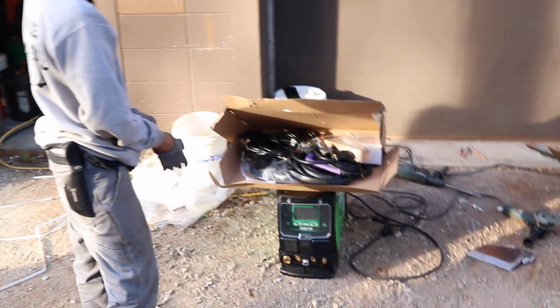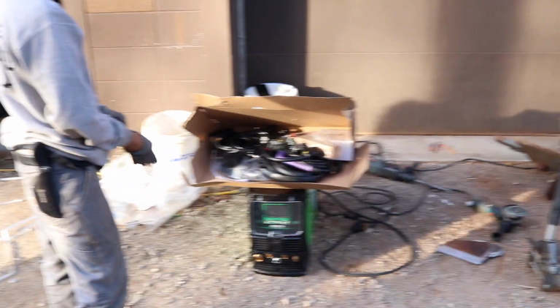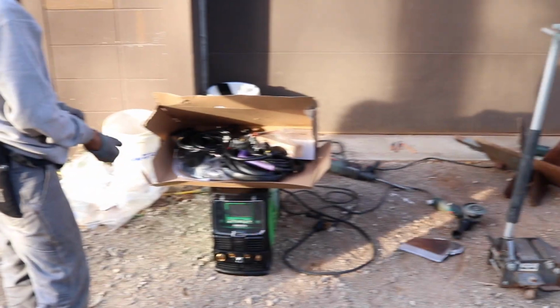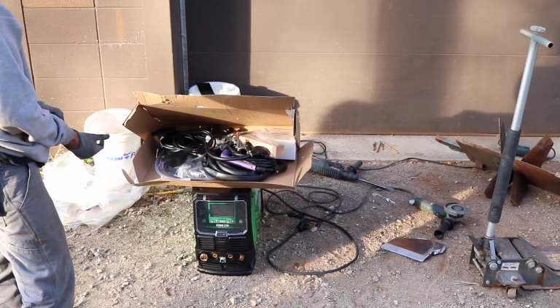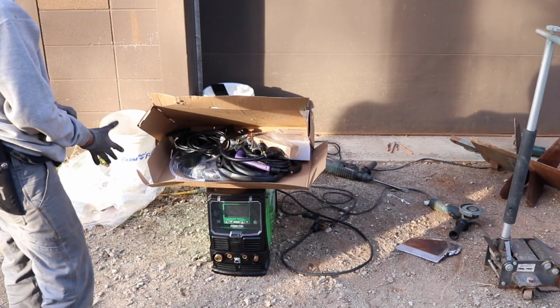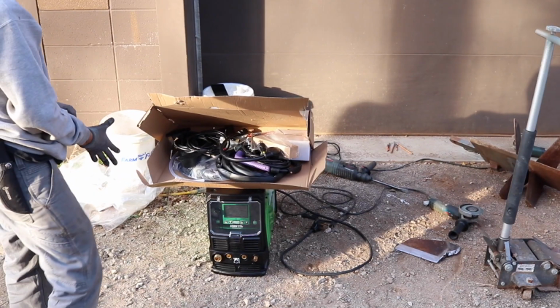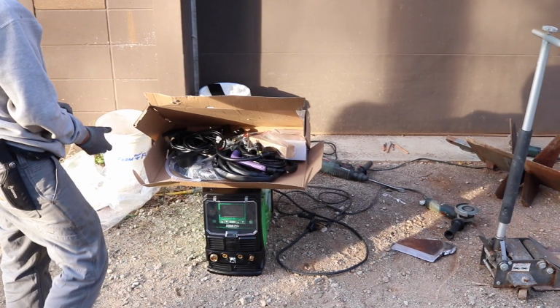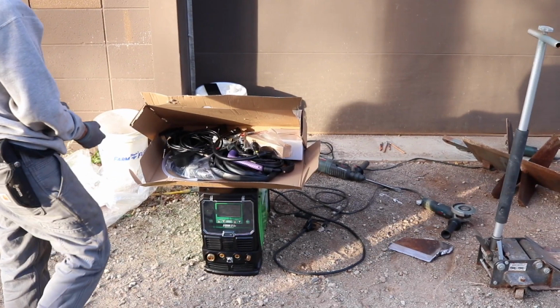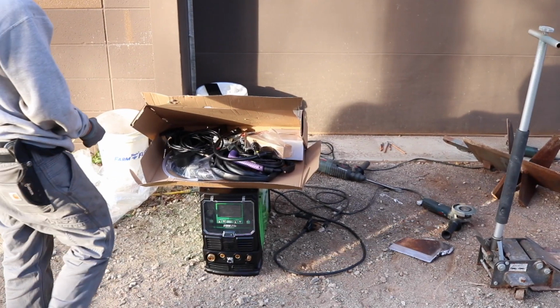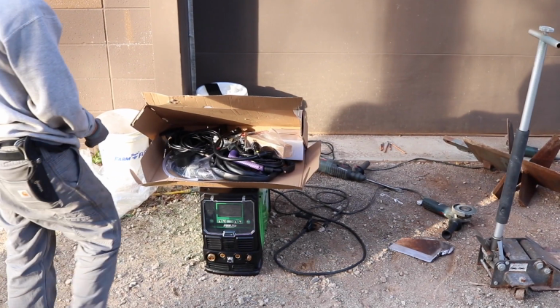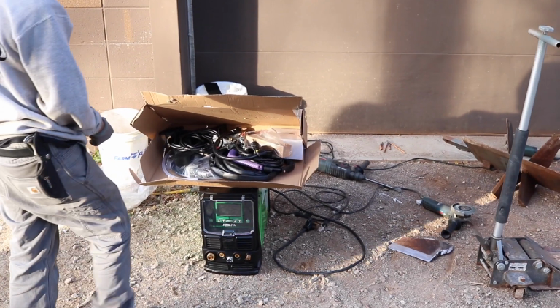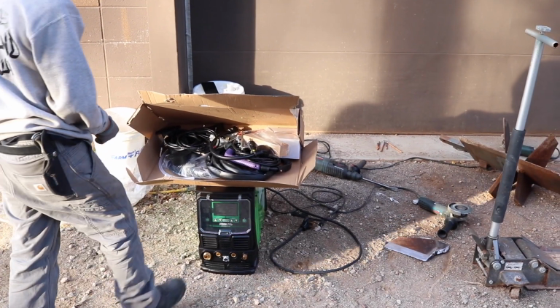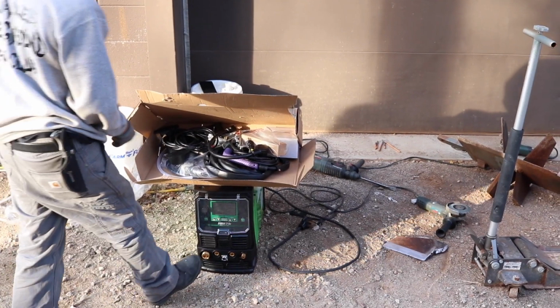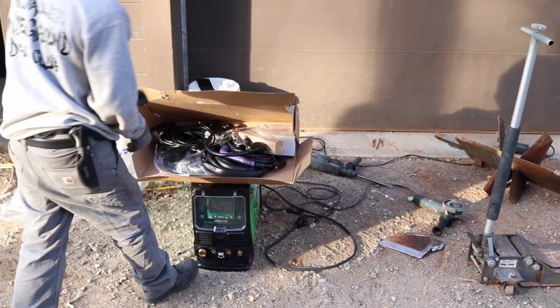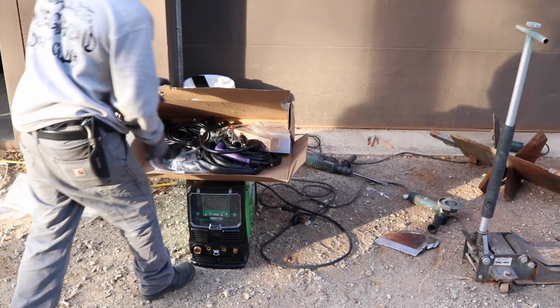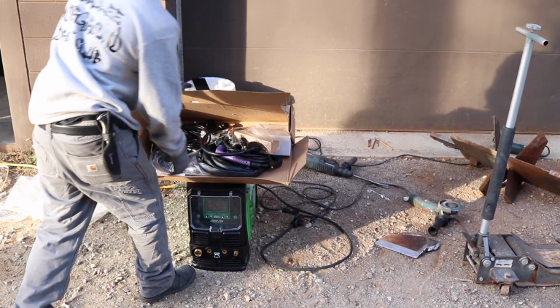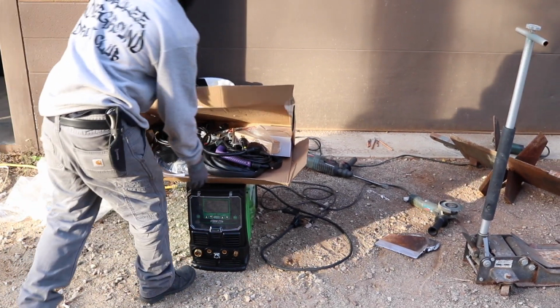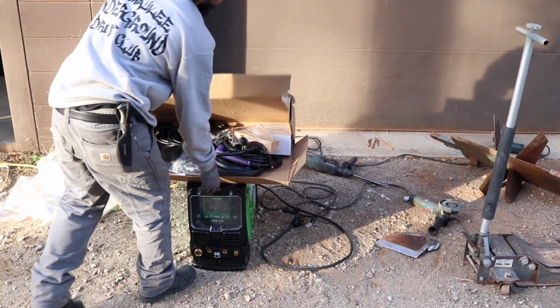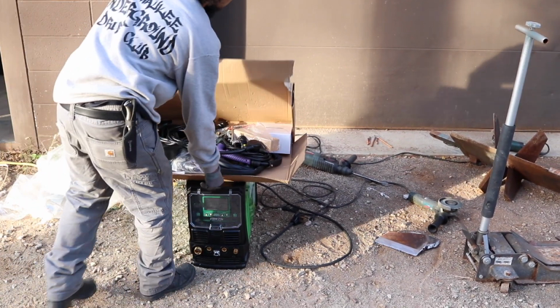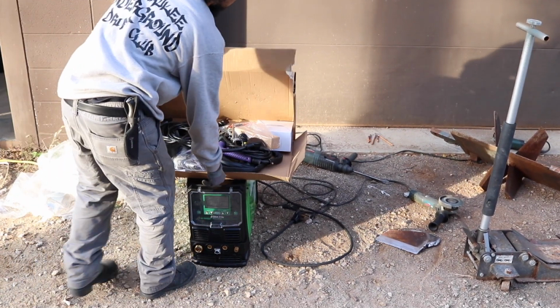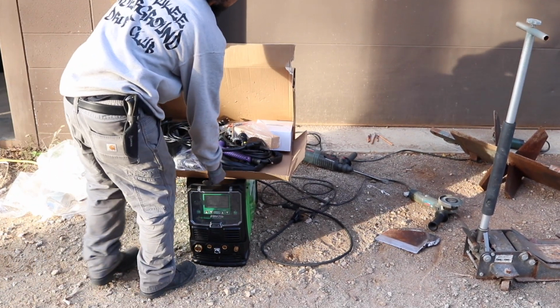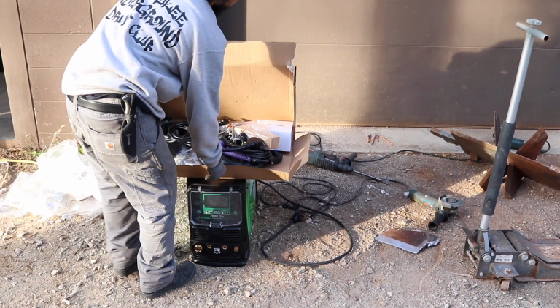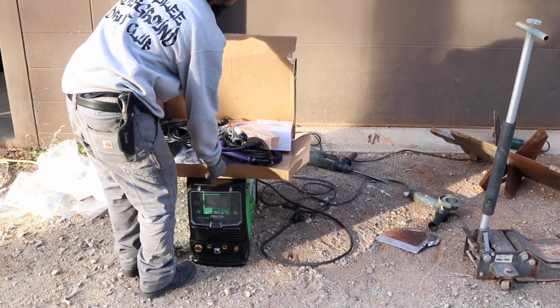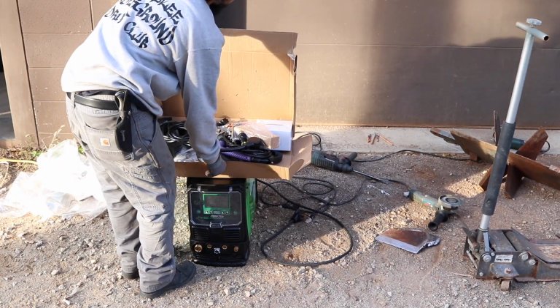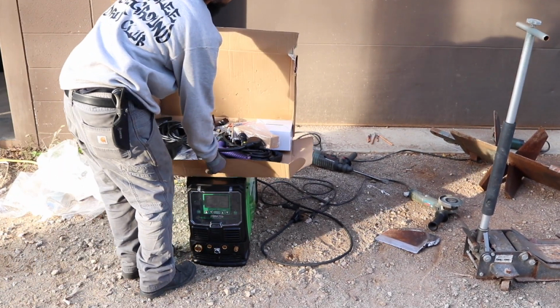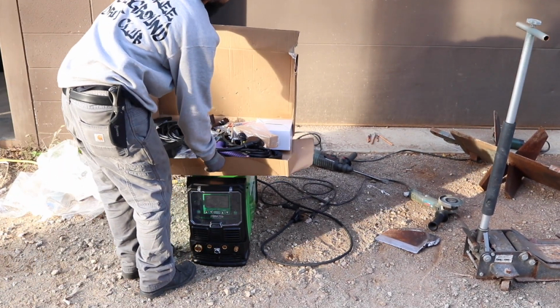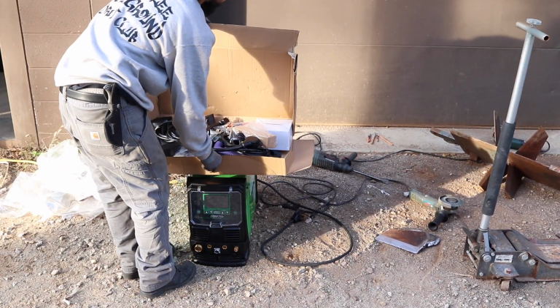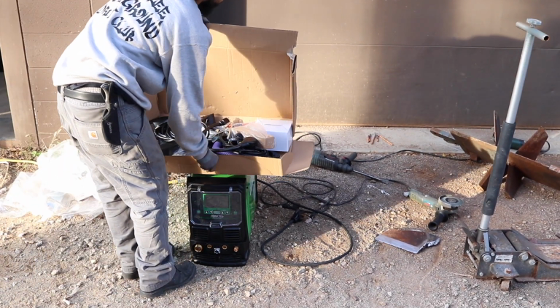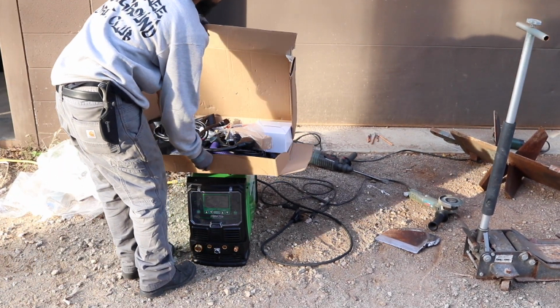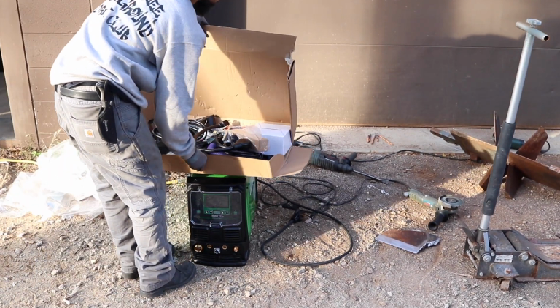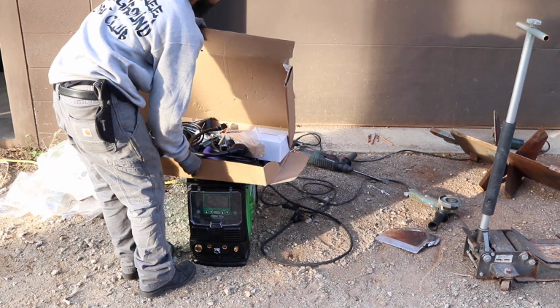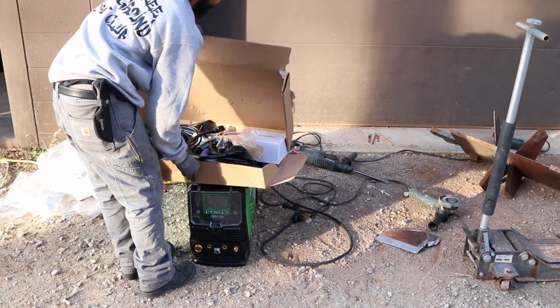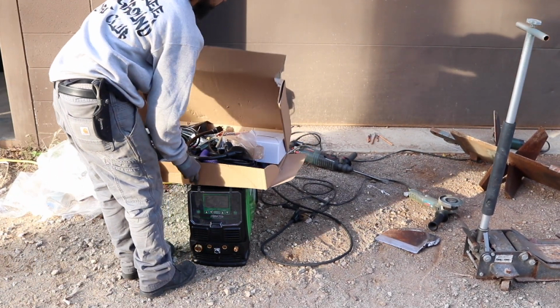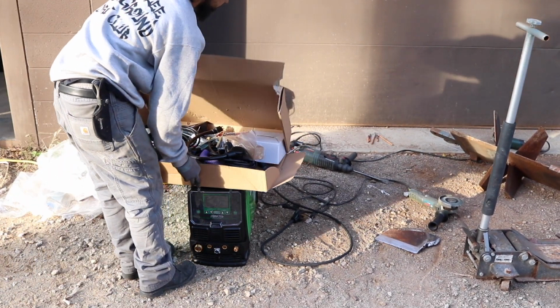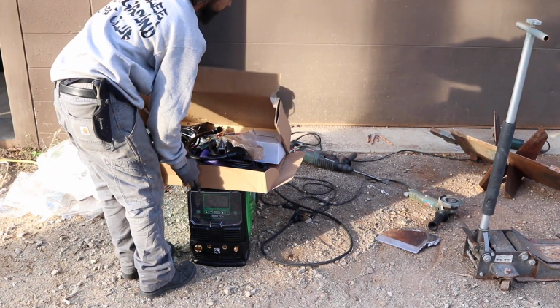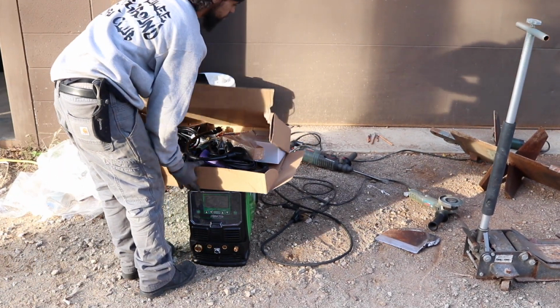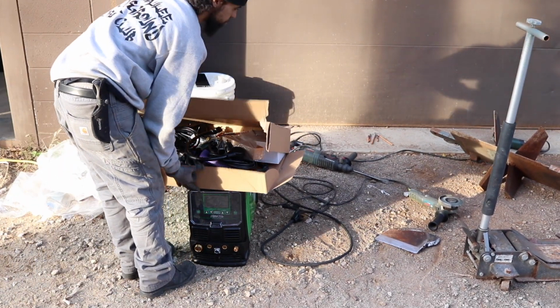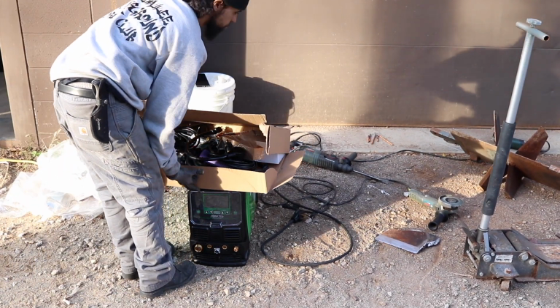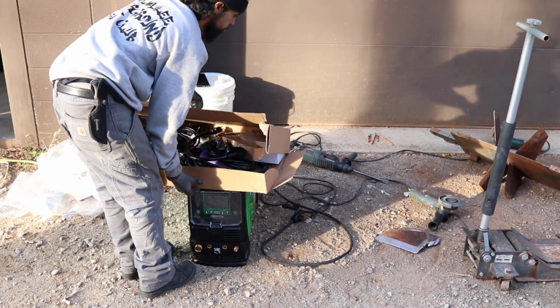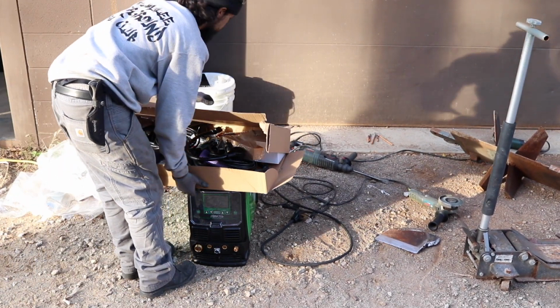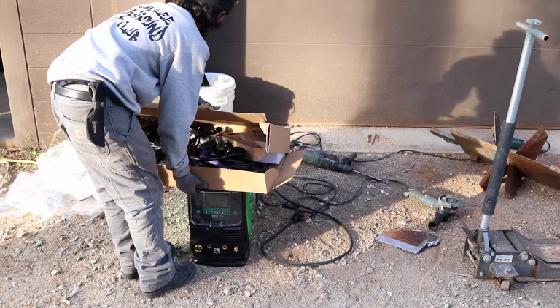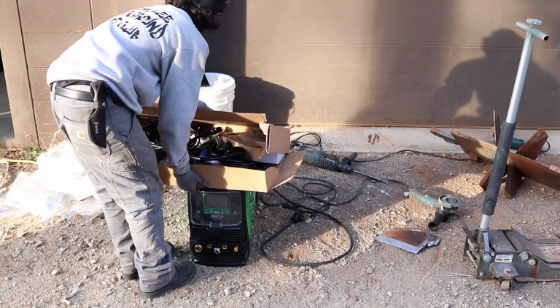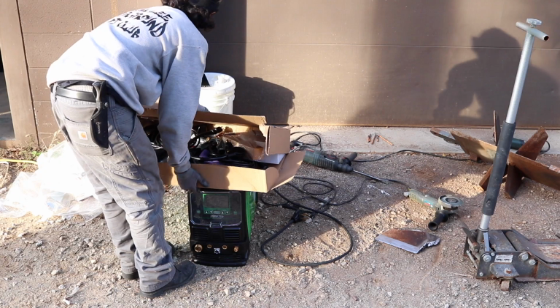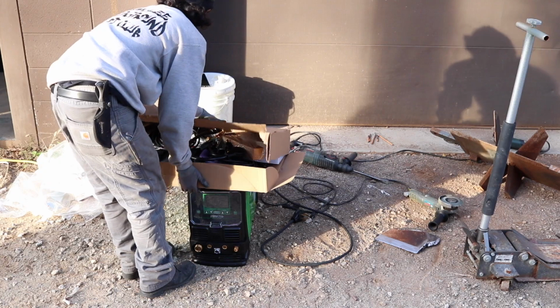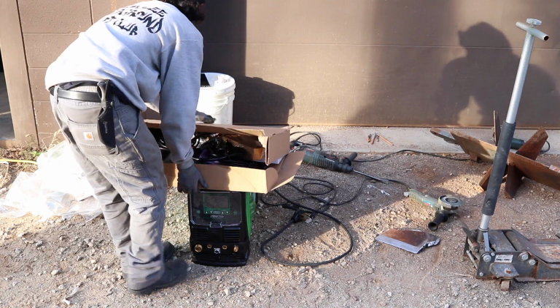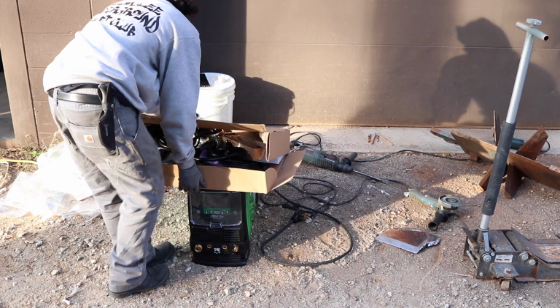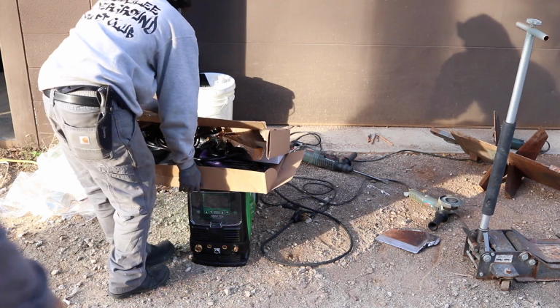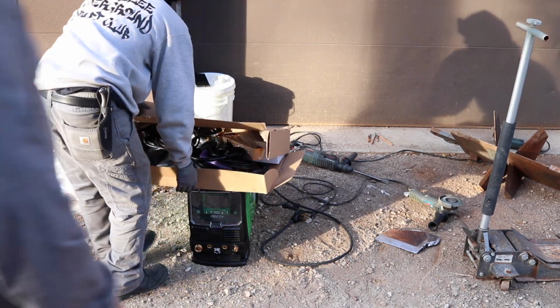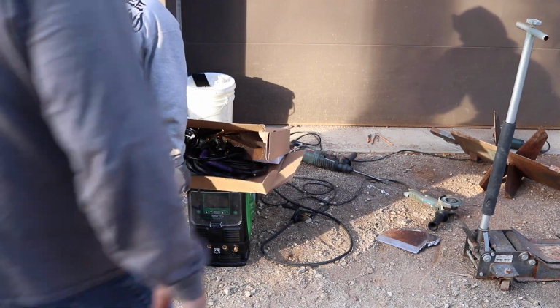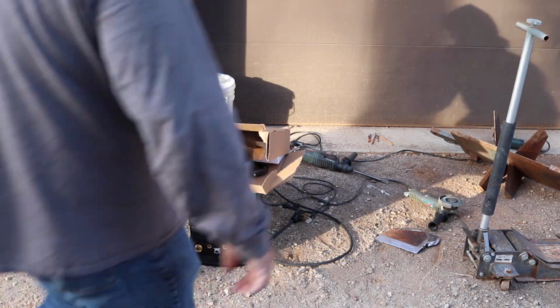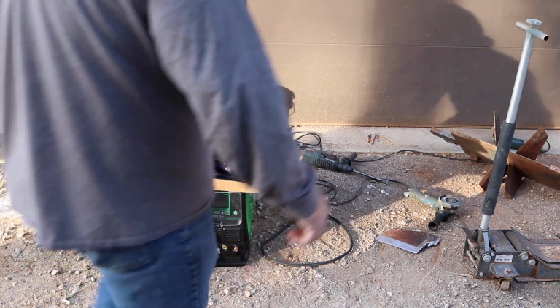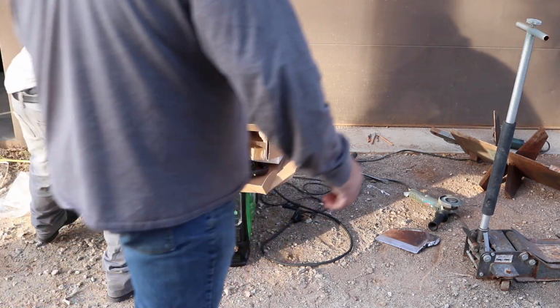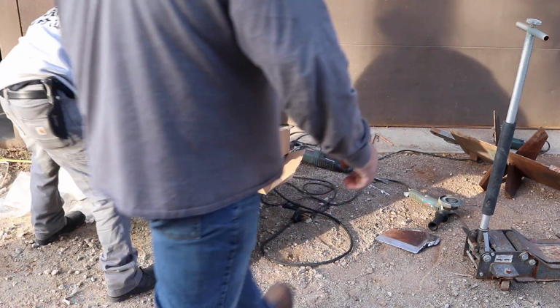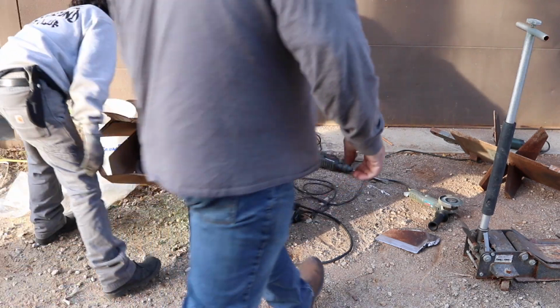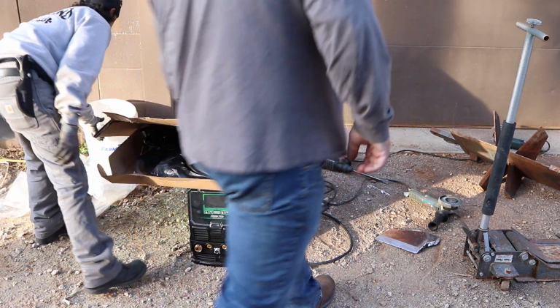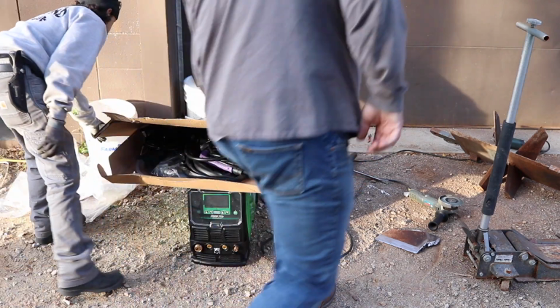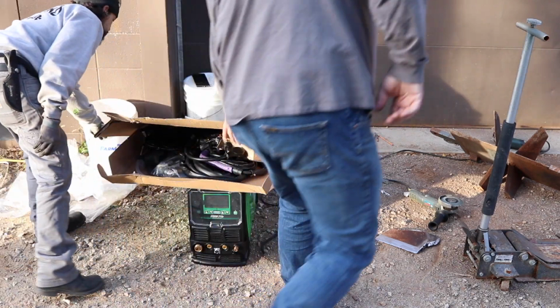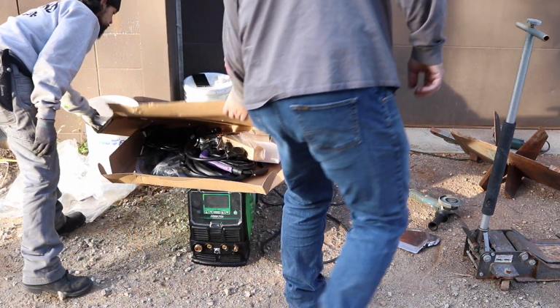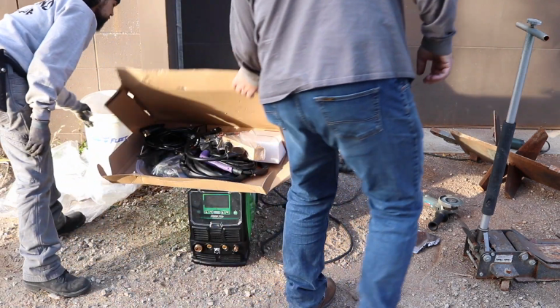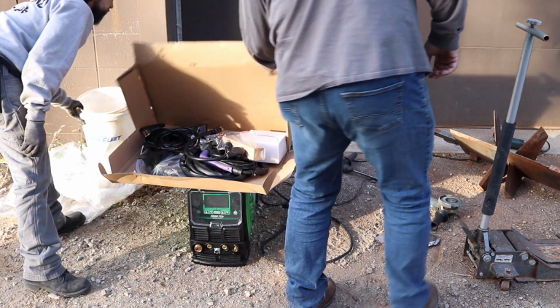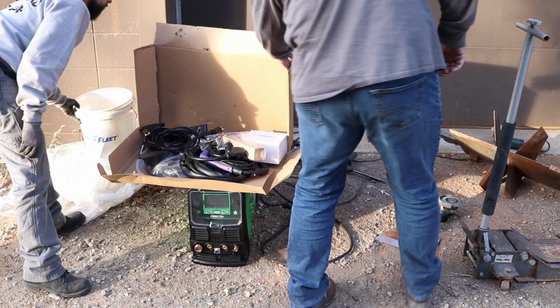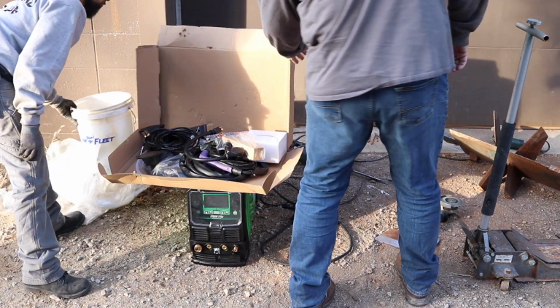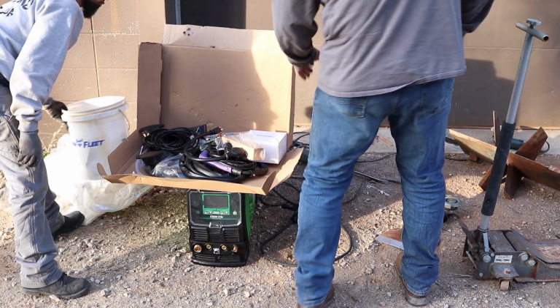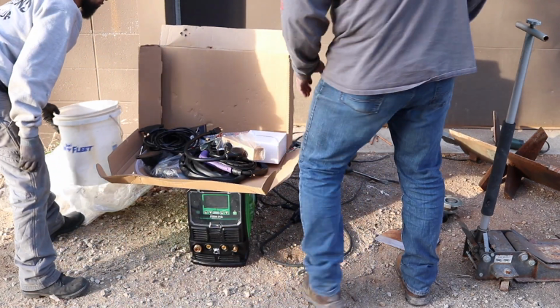Okay, get your welding gear. Here, let's take this apart. Let's go, Tim and I.